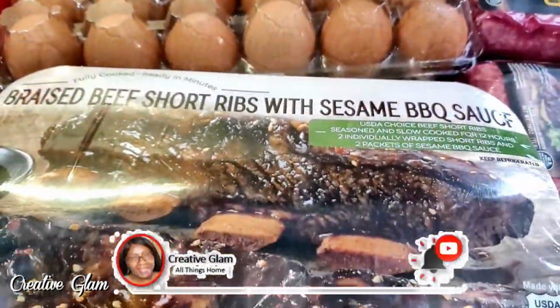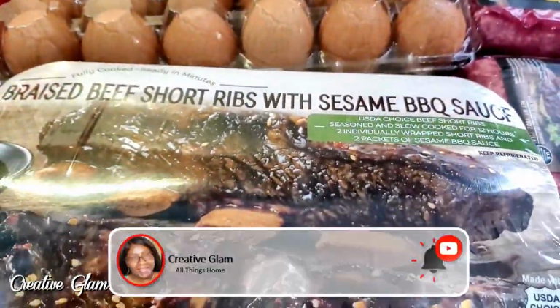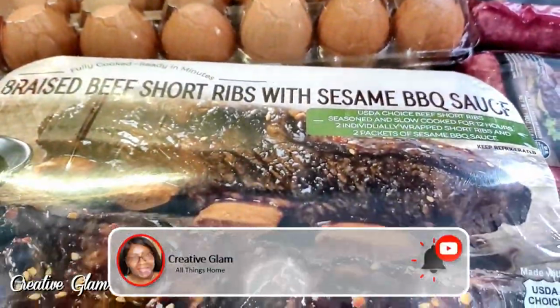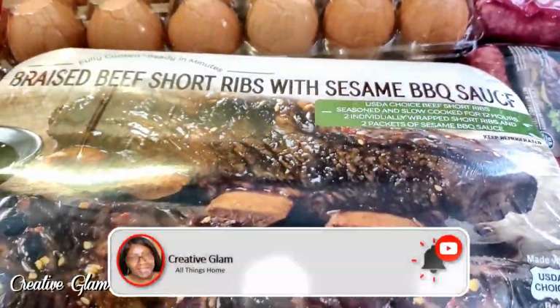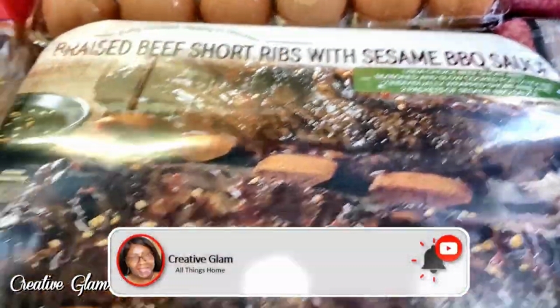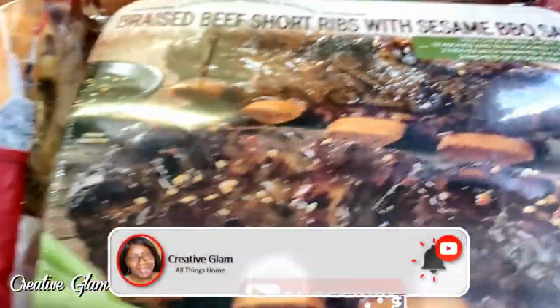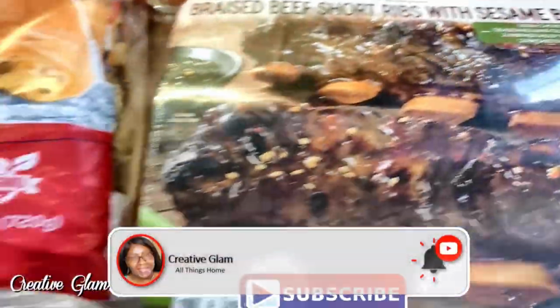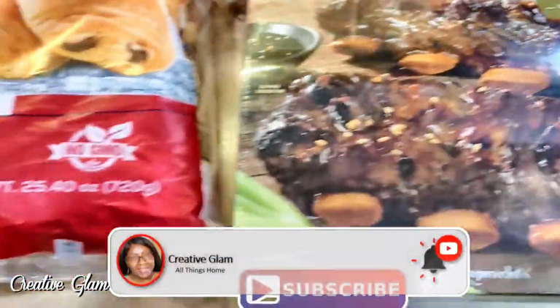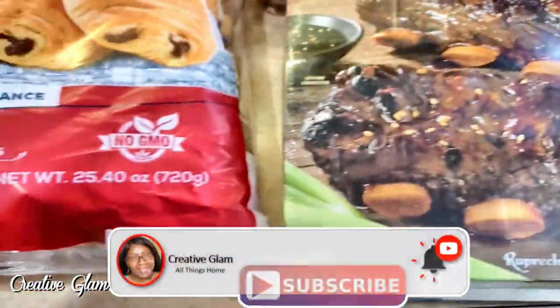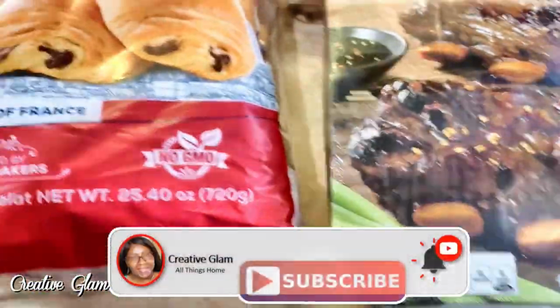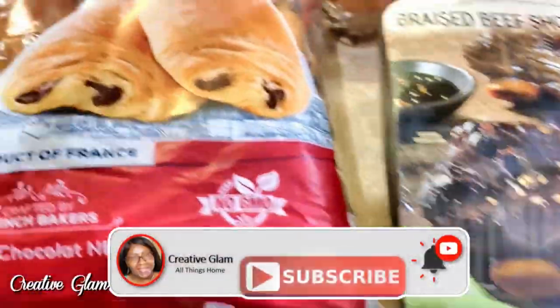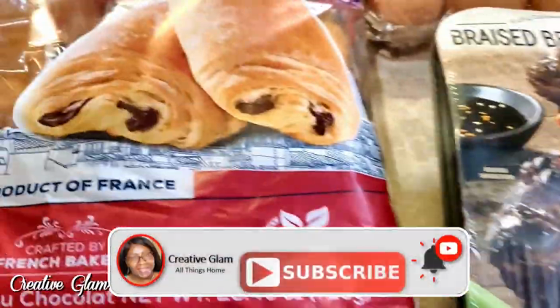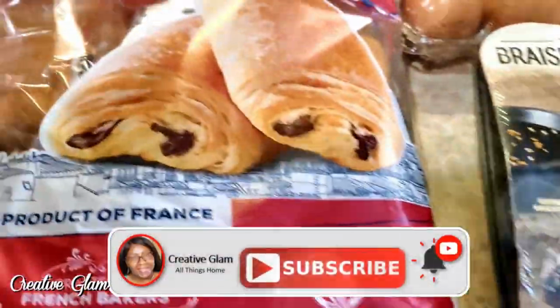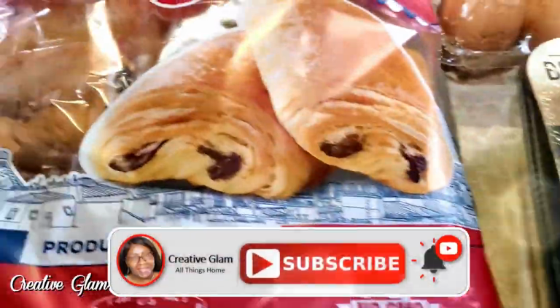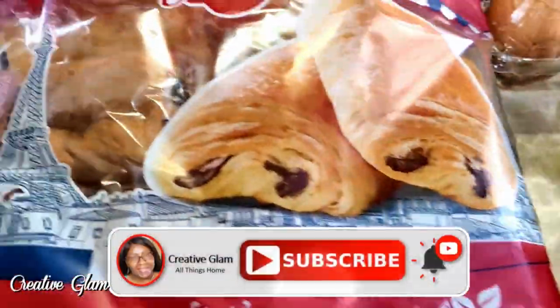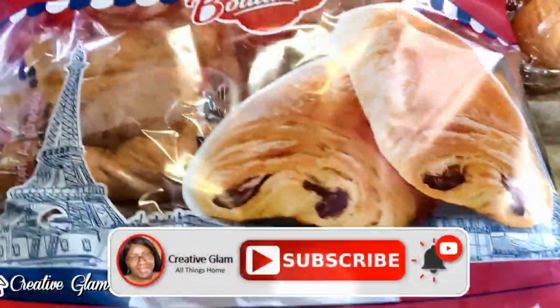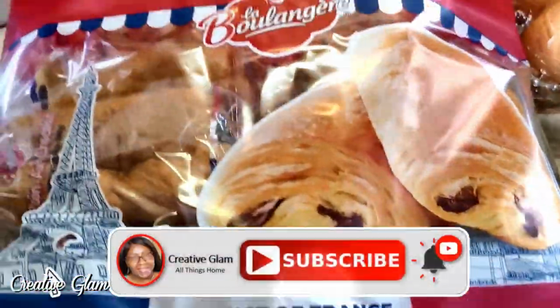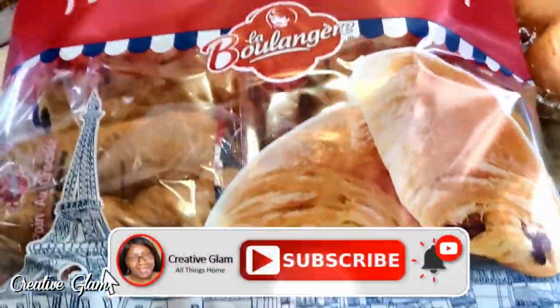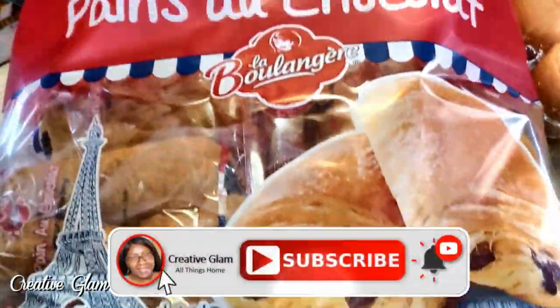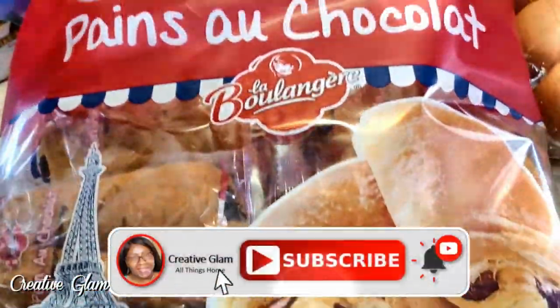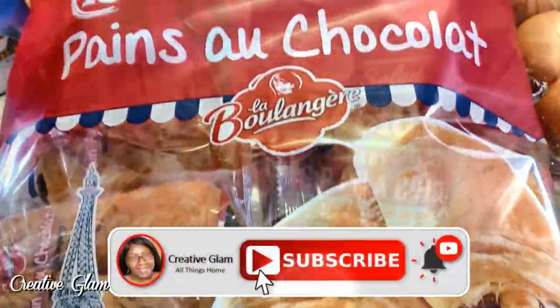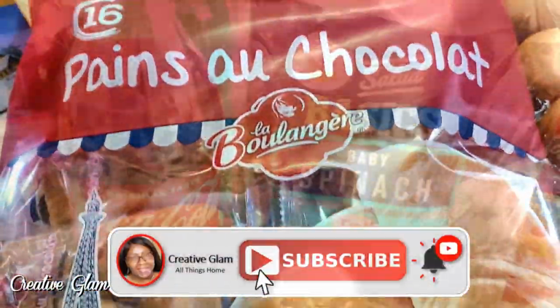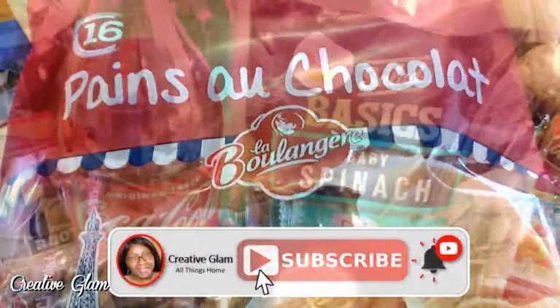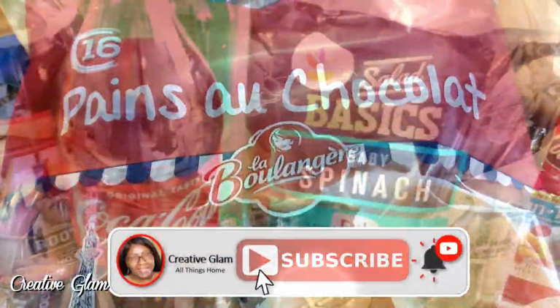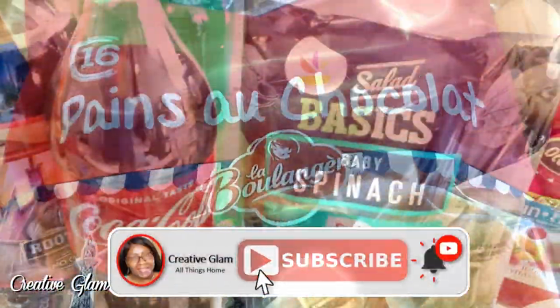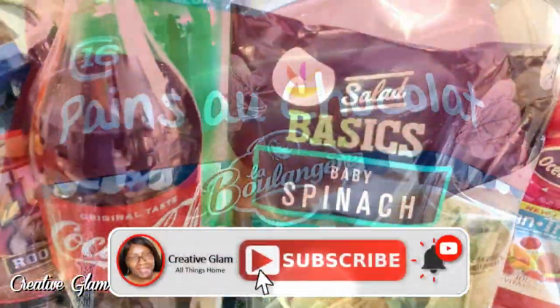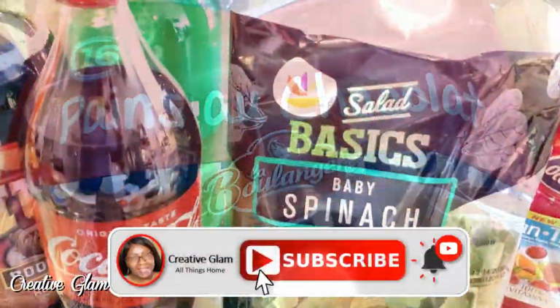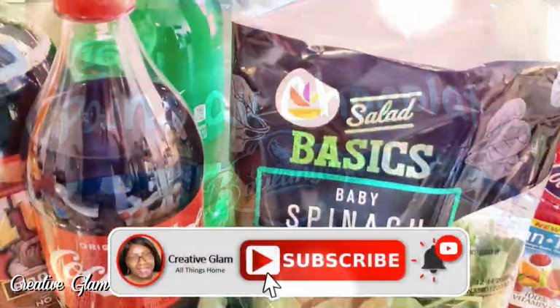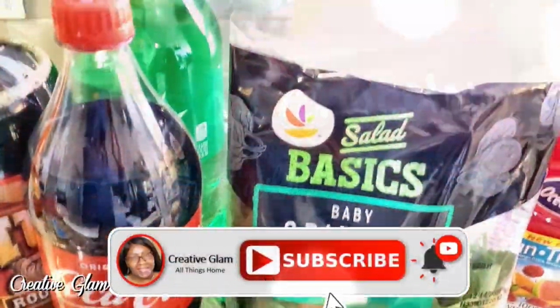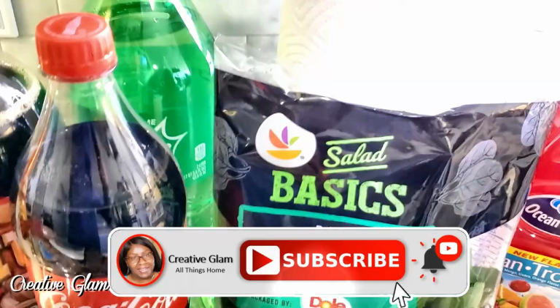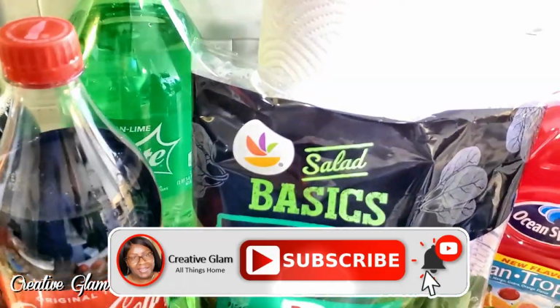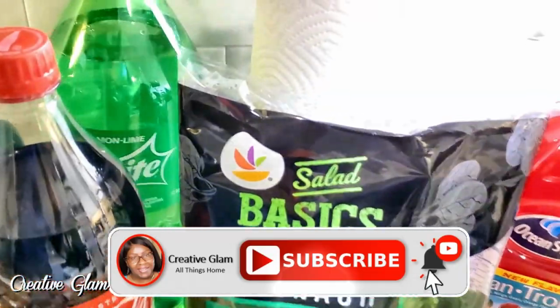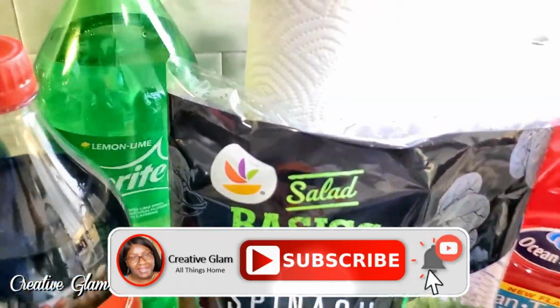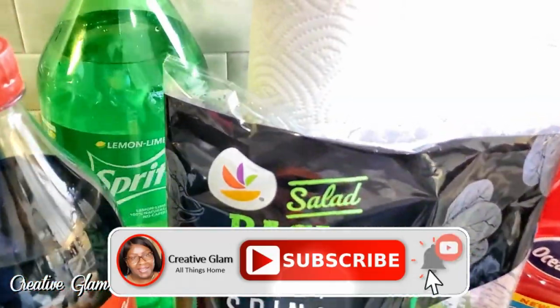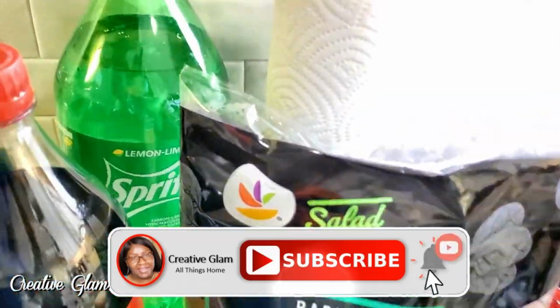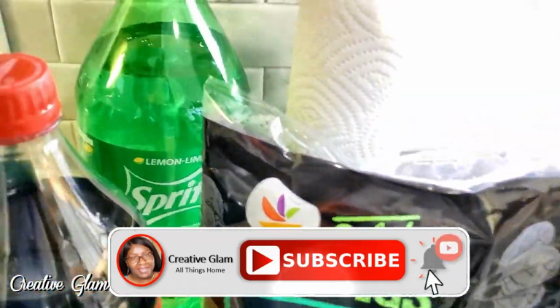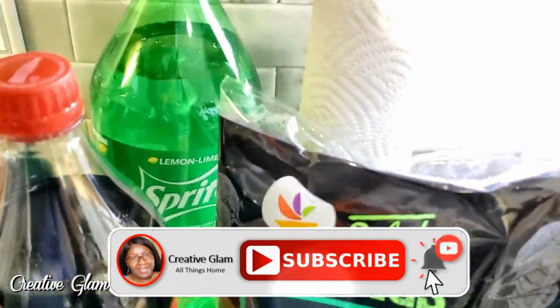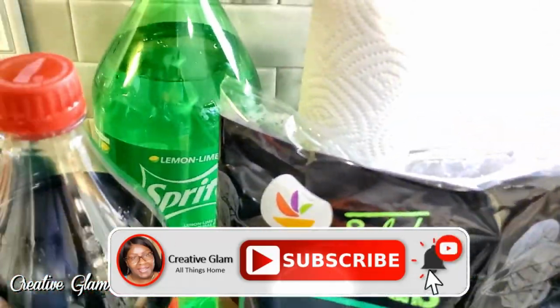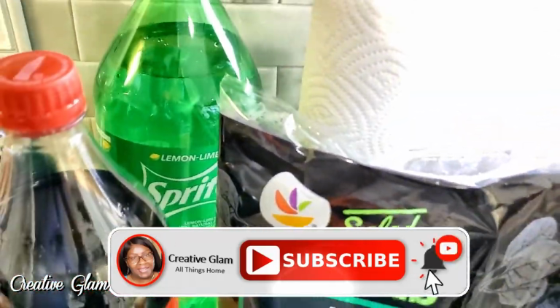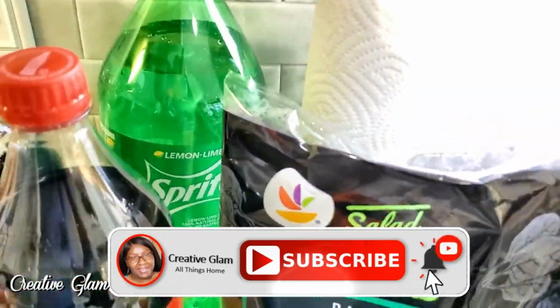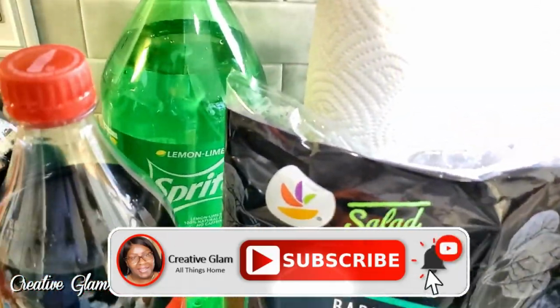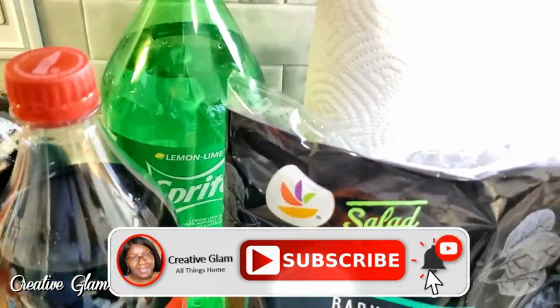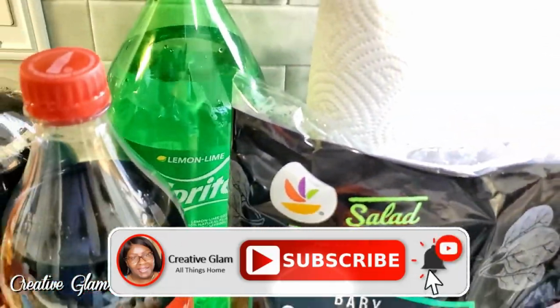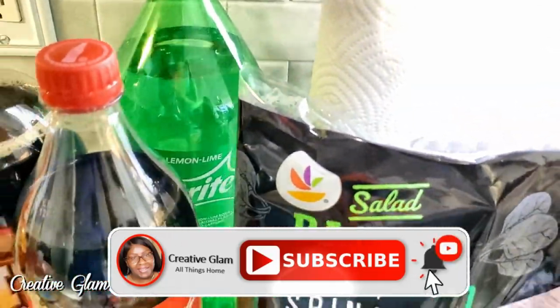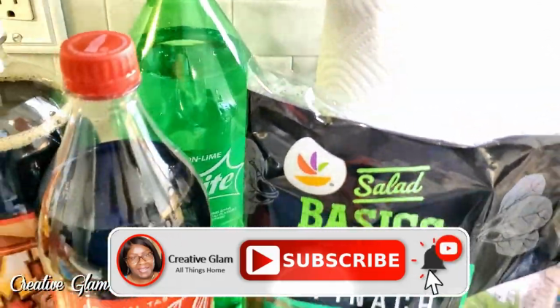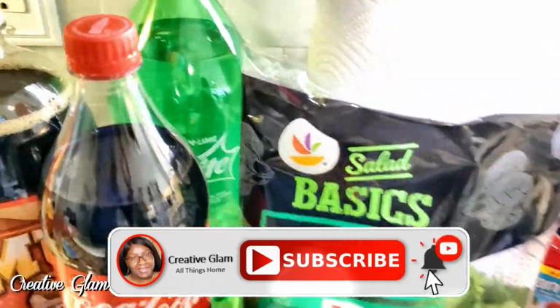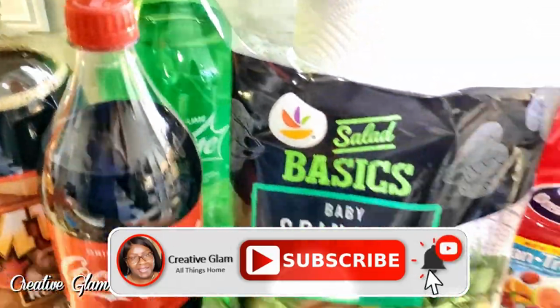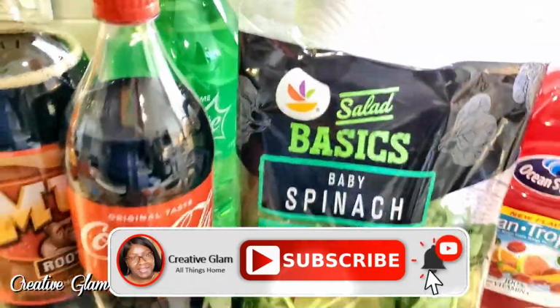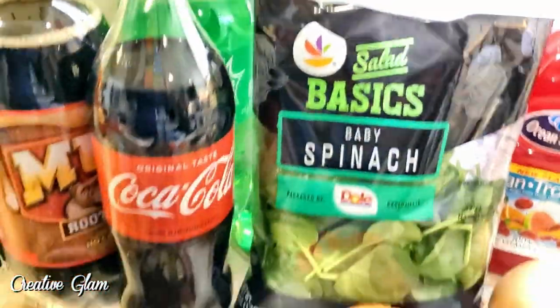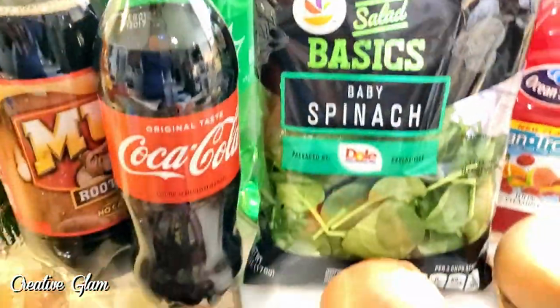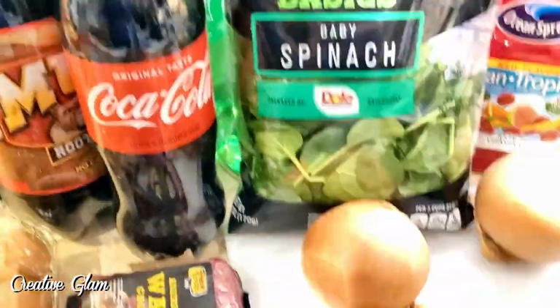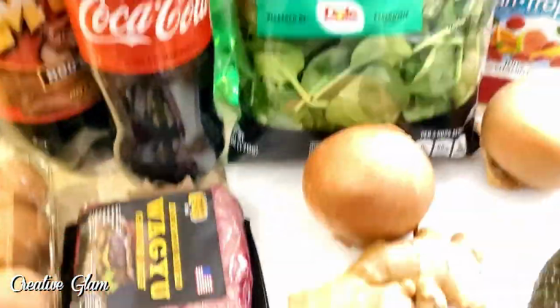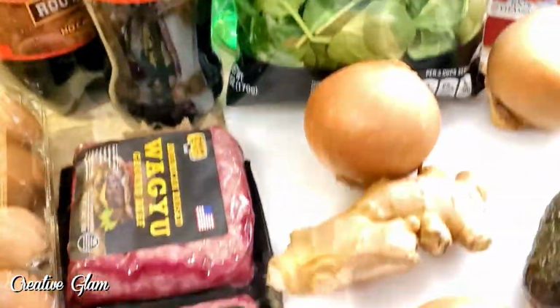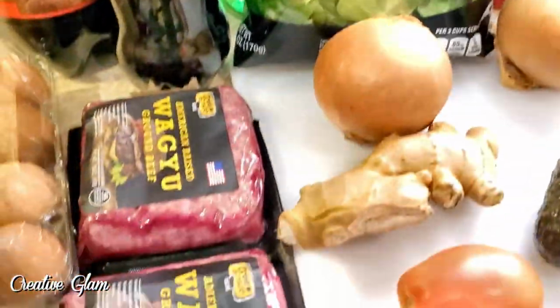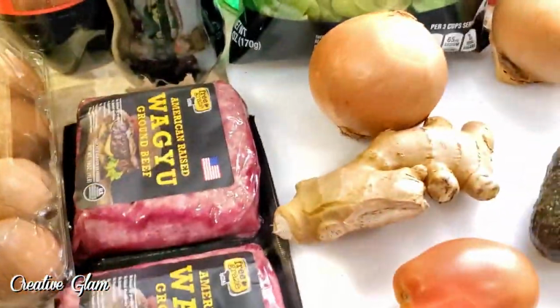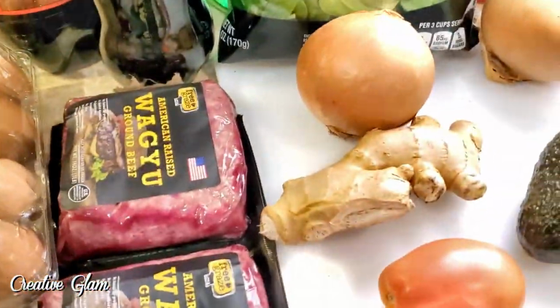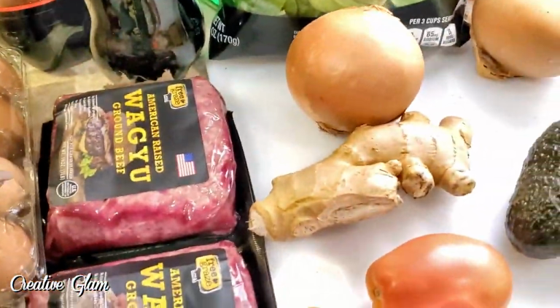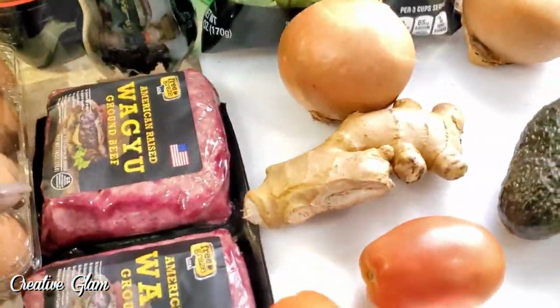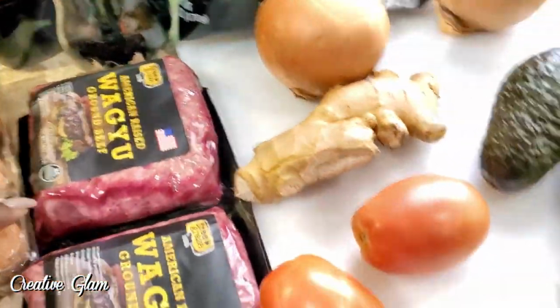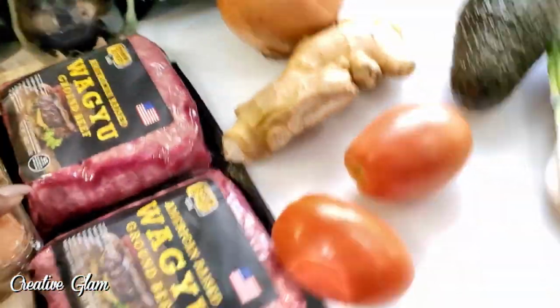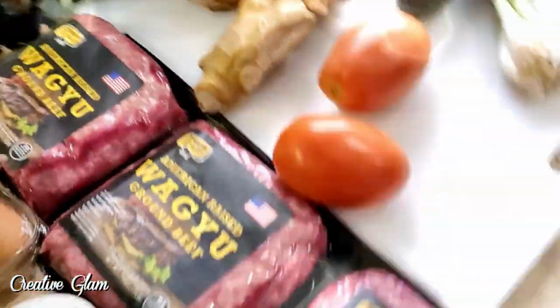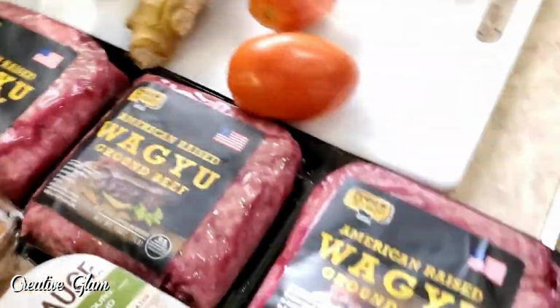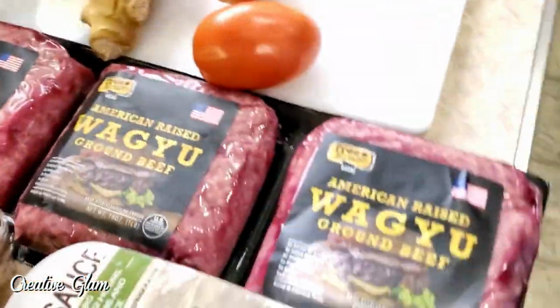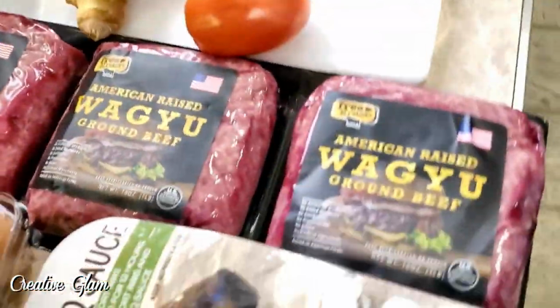I would love it if you would subscribe to my channel. Make sure you turn on your notification bells and don't forget to hit that like button.